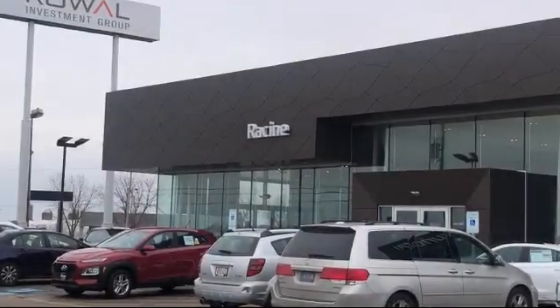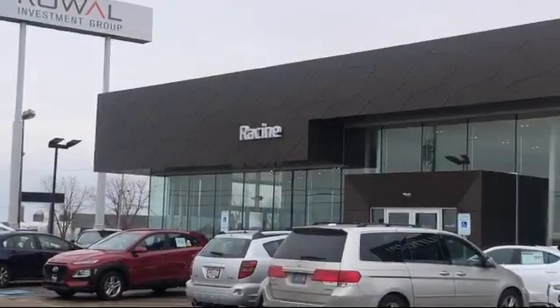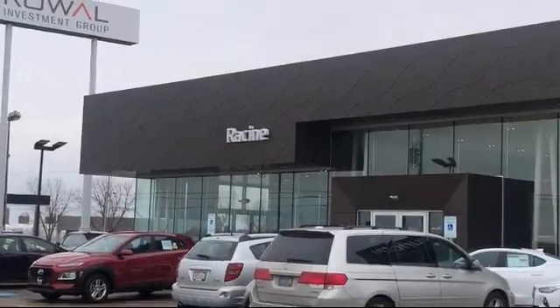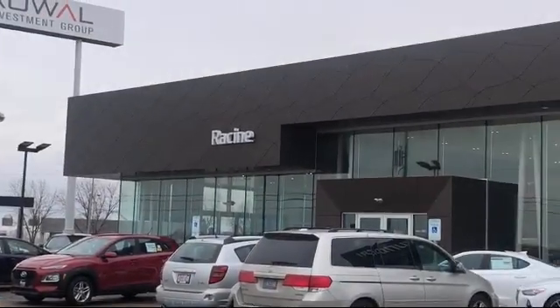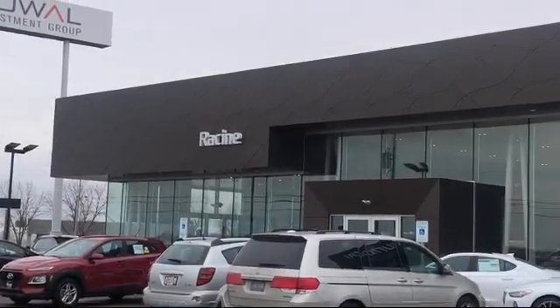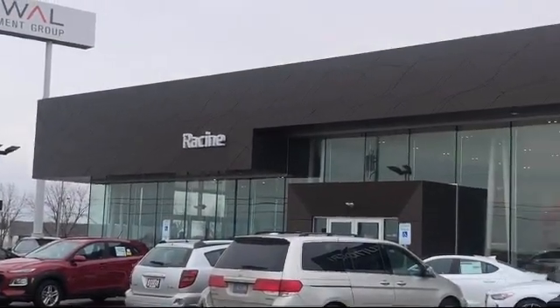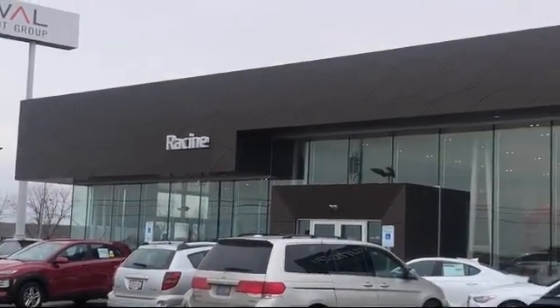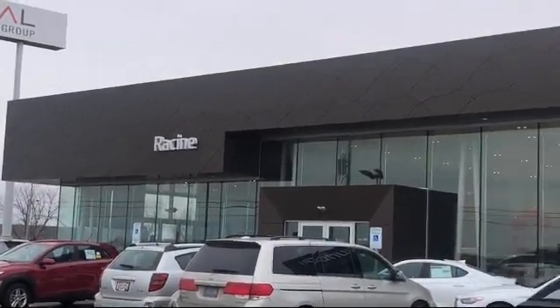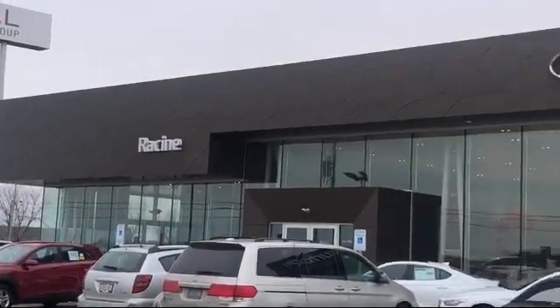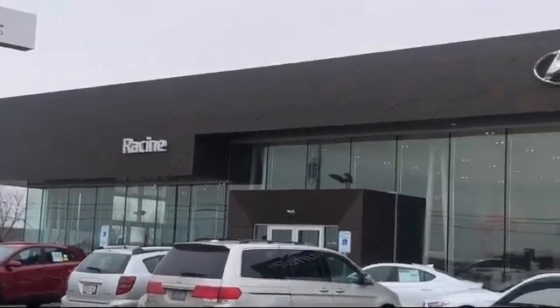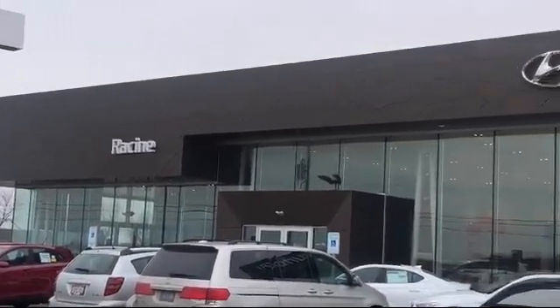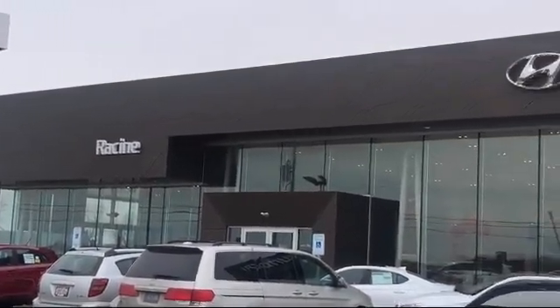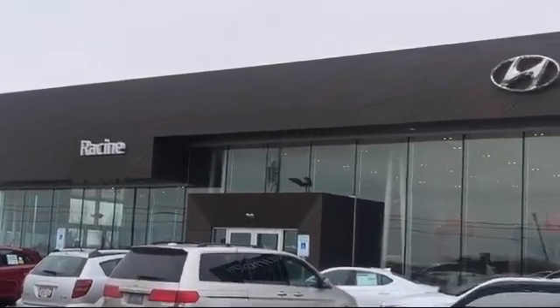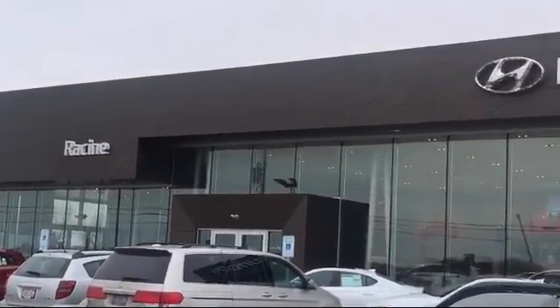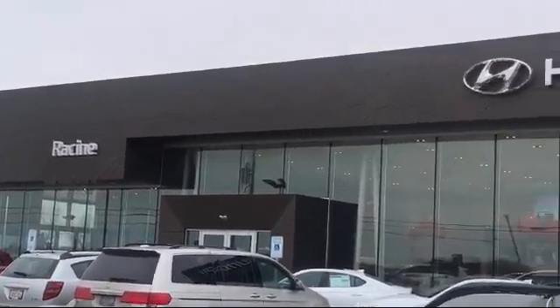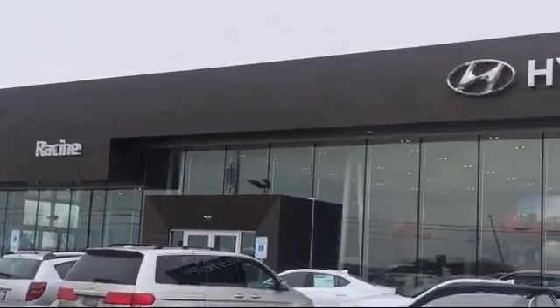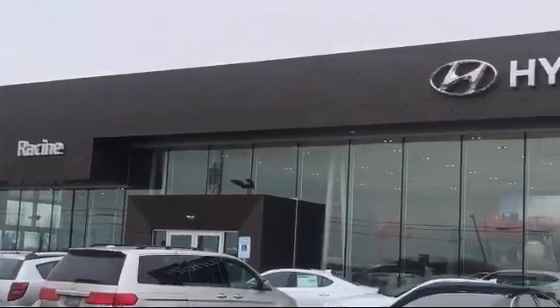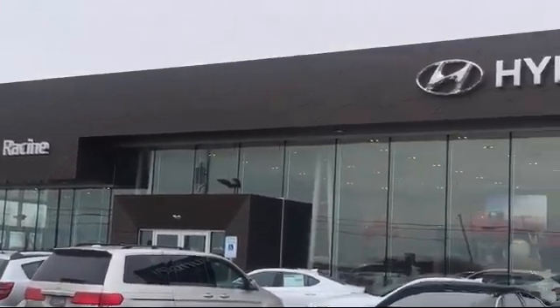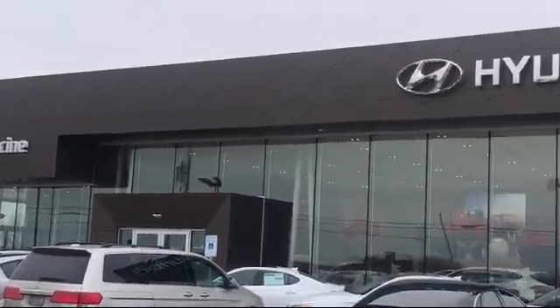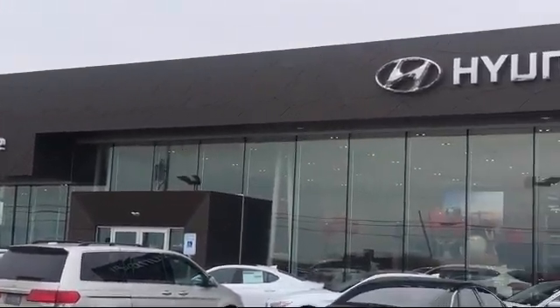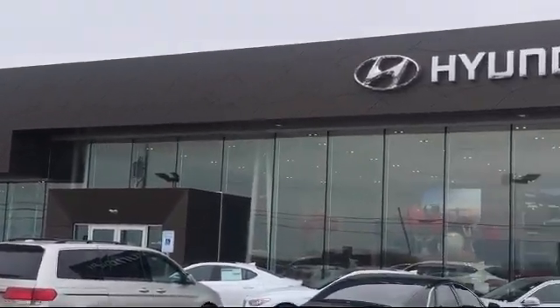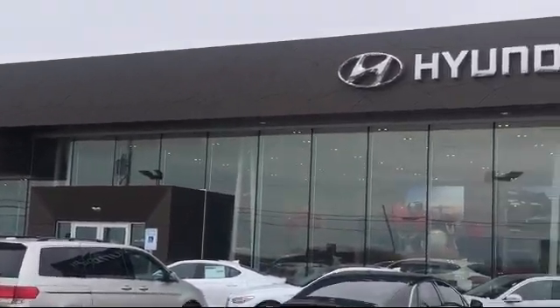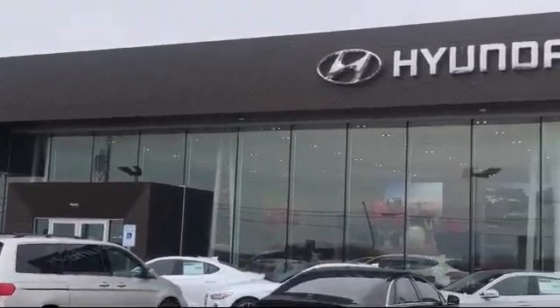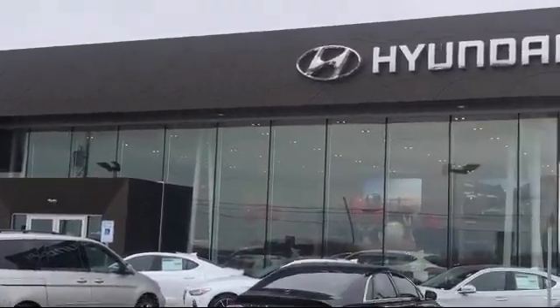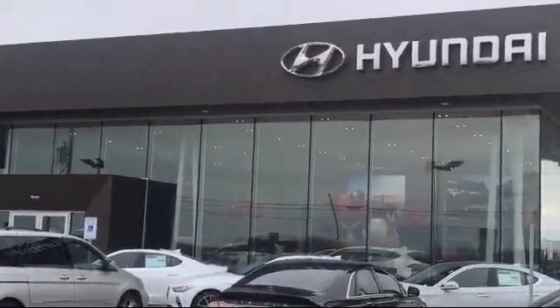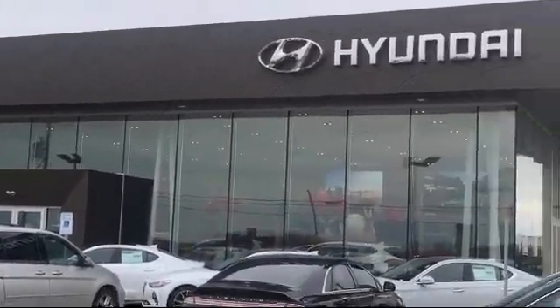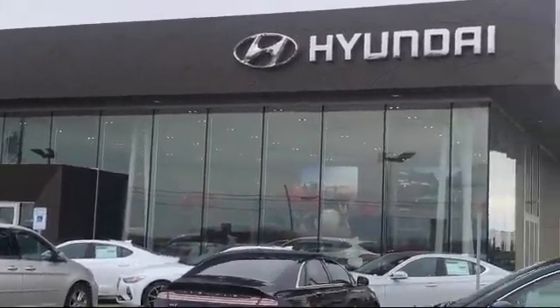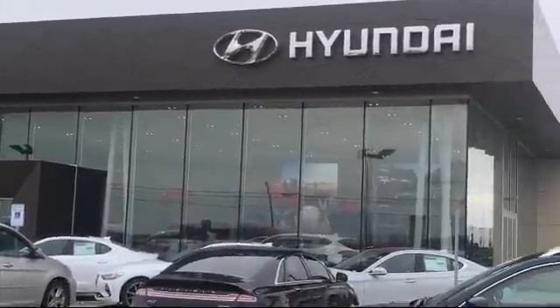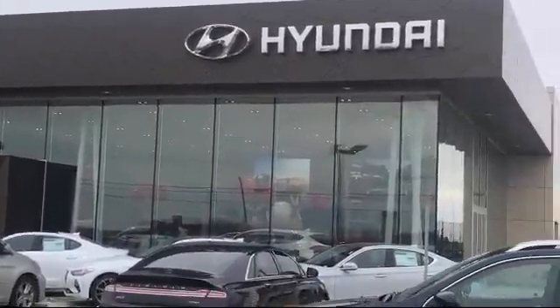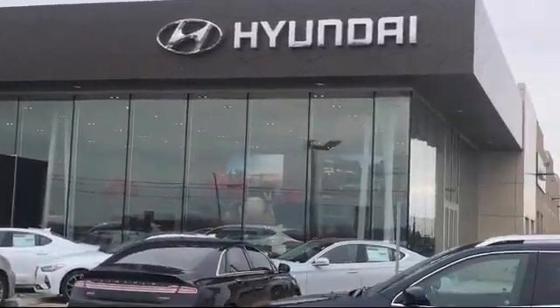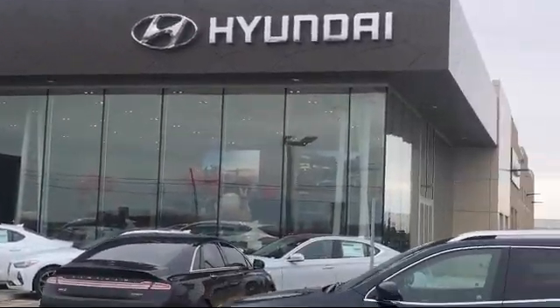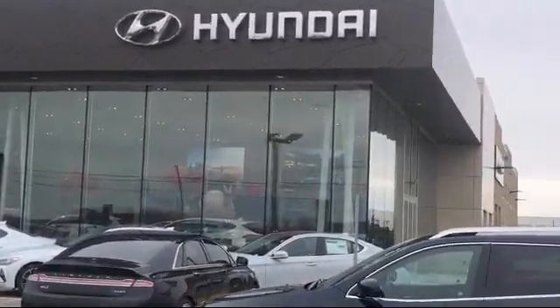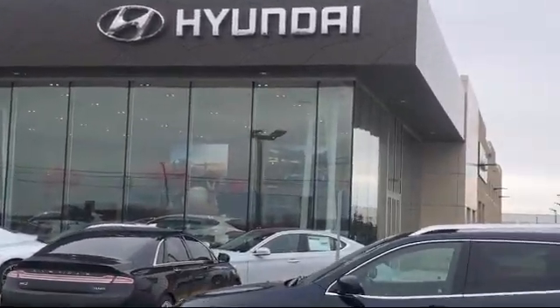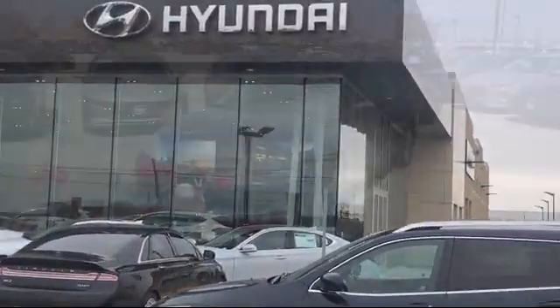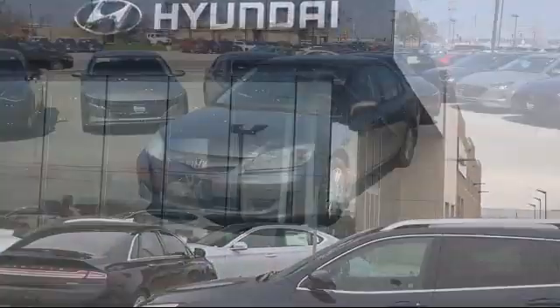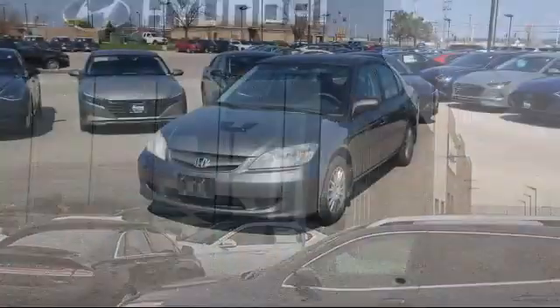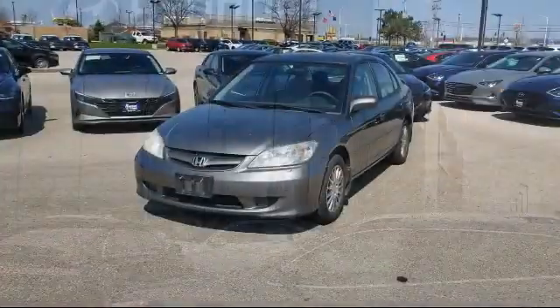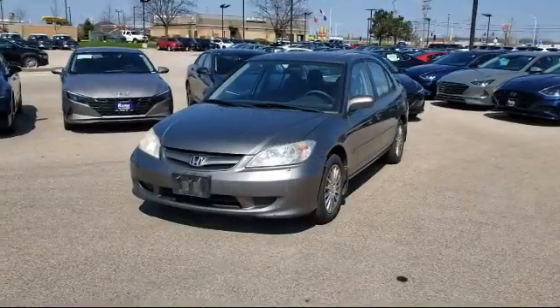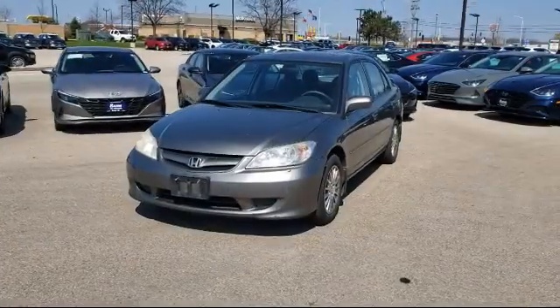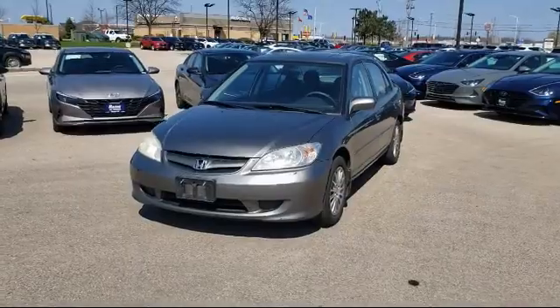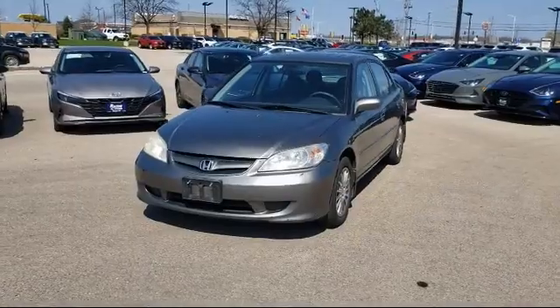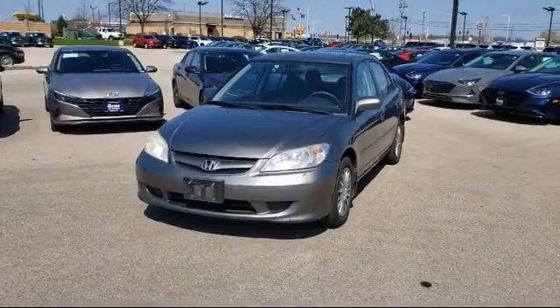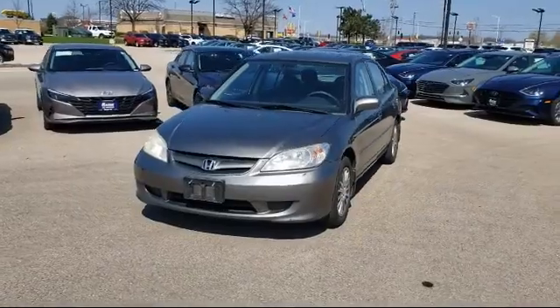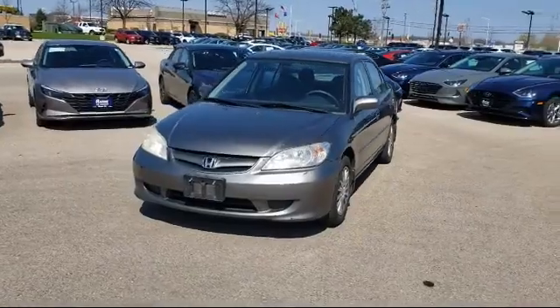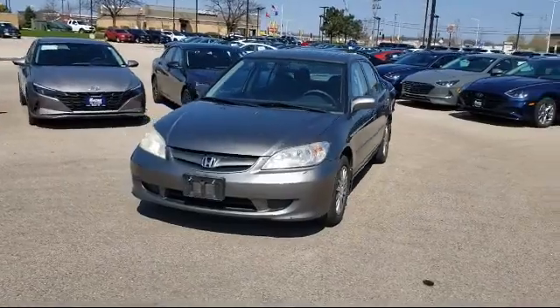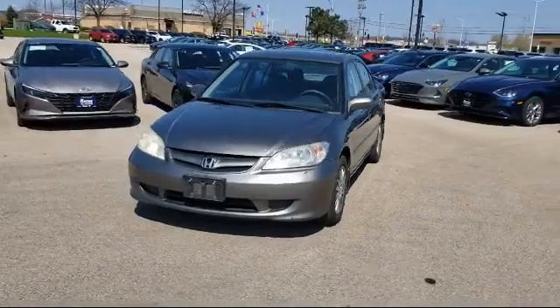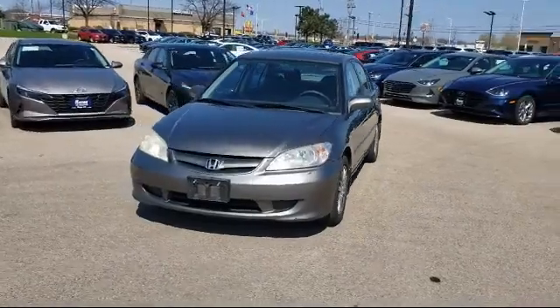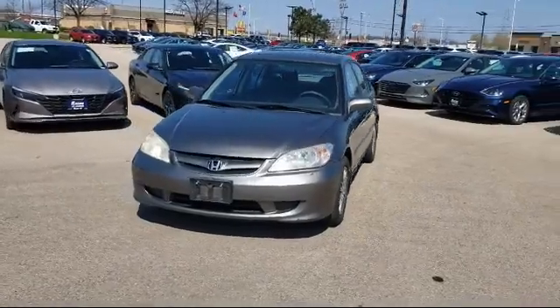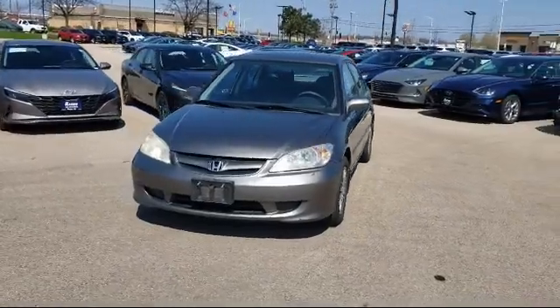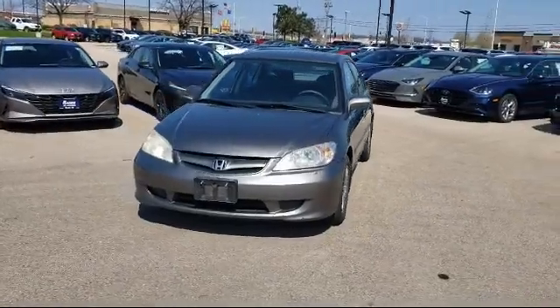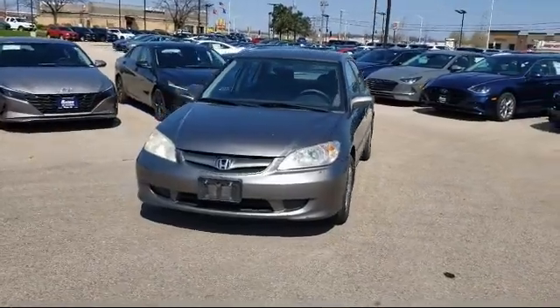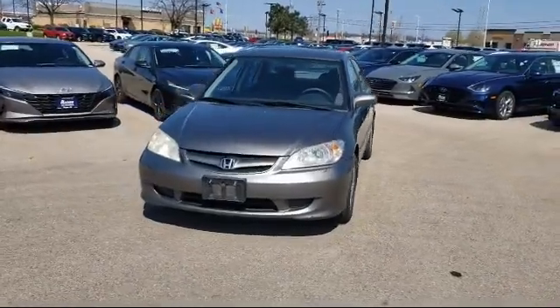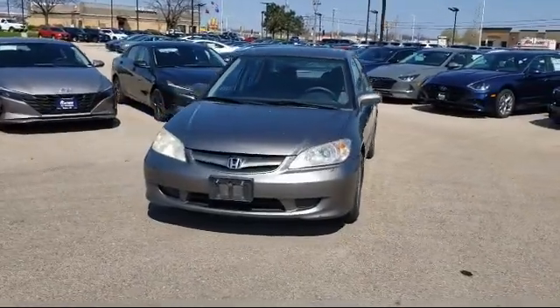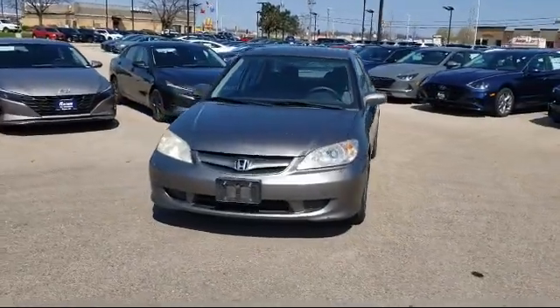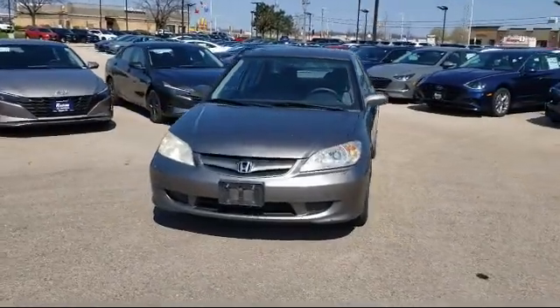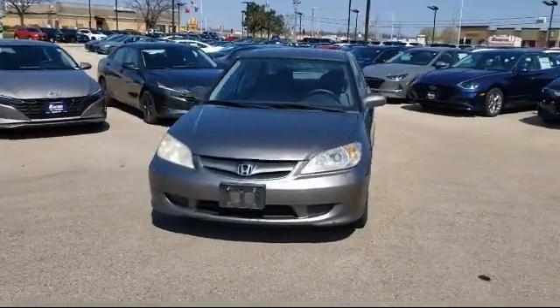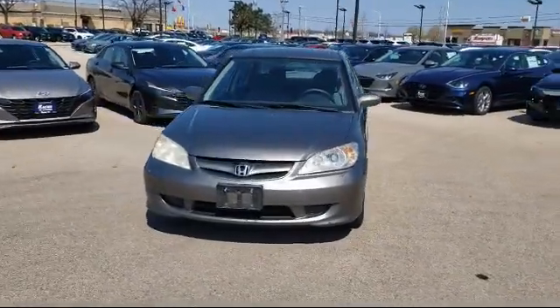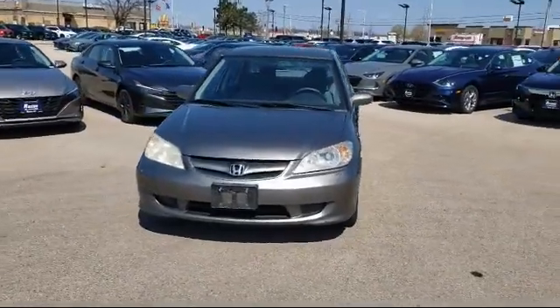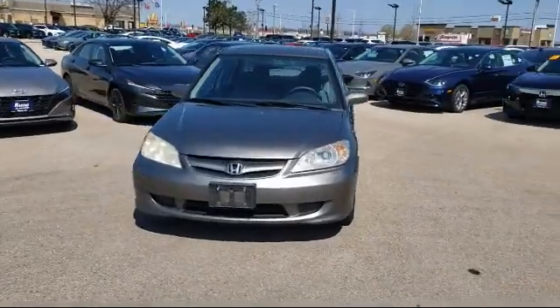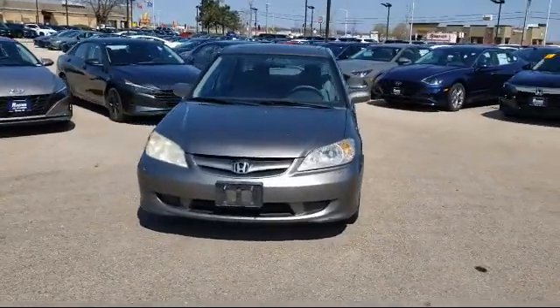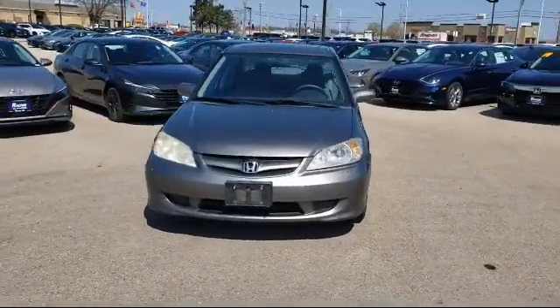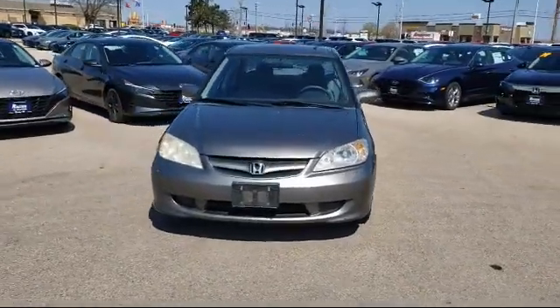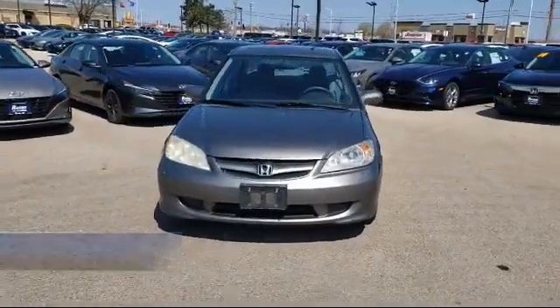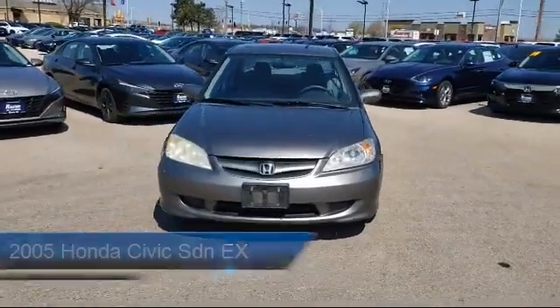Welcome to Racing Hyundai, your premier destination for purchasing a vehicle. Here's a look at another one of our great vehicles in inventory.